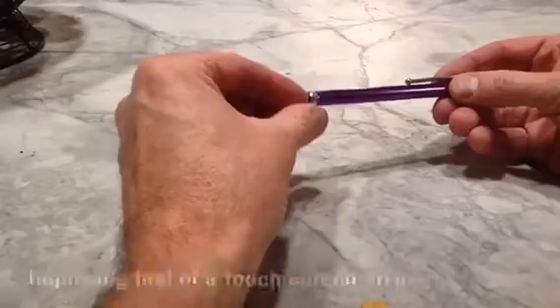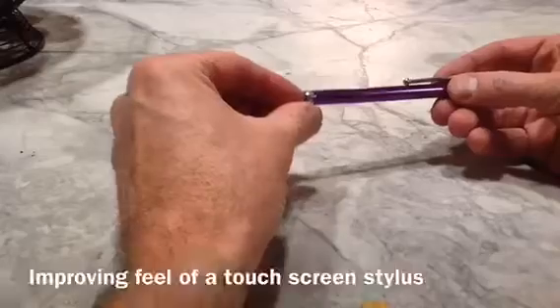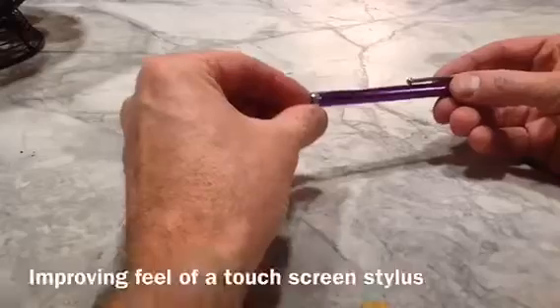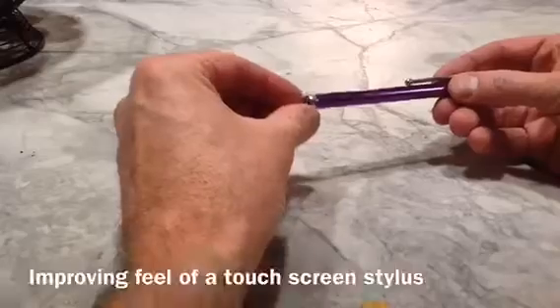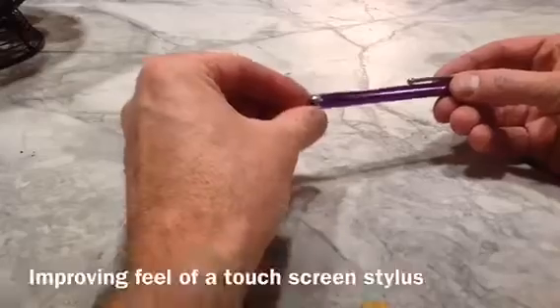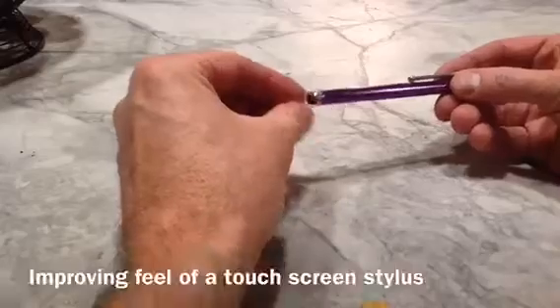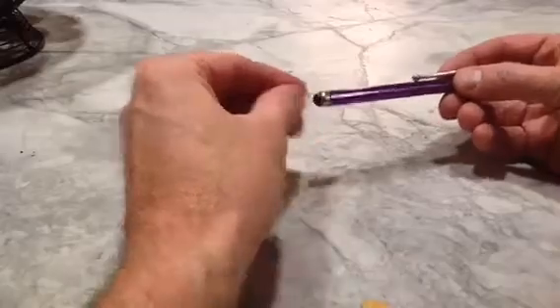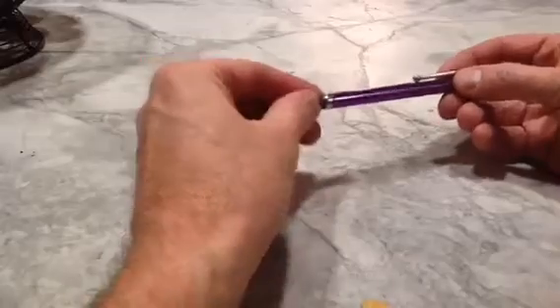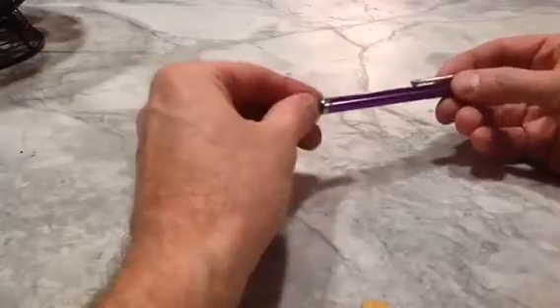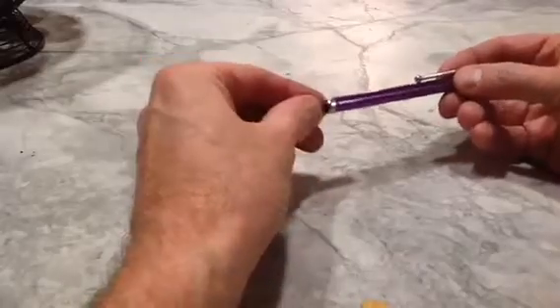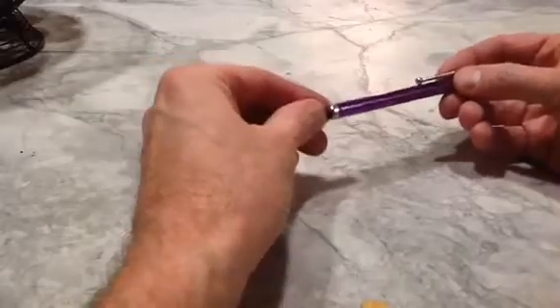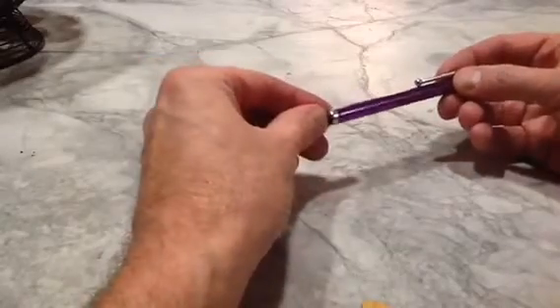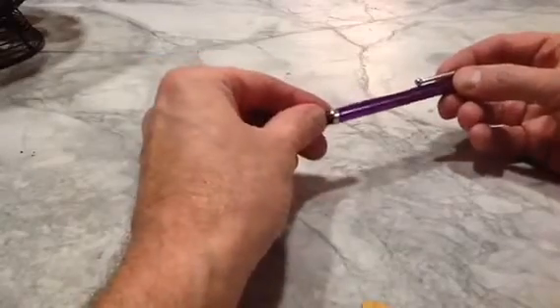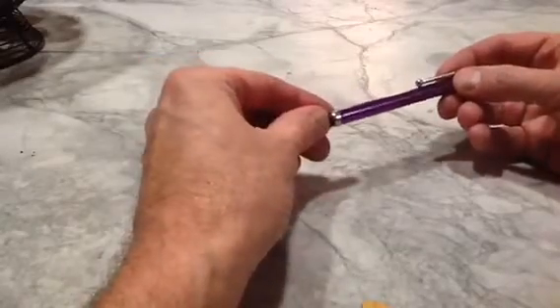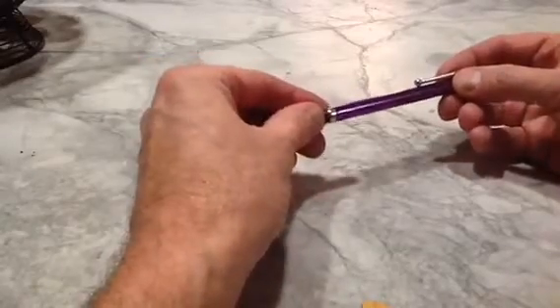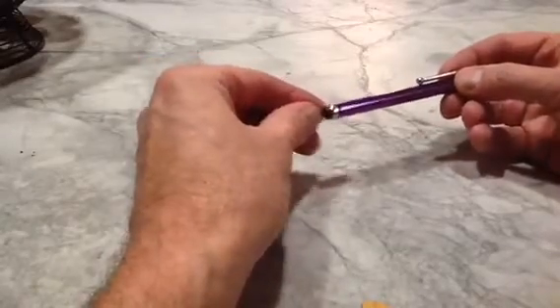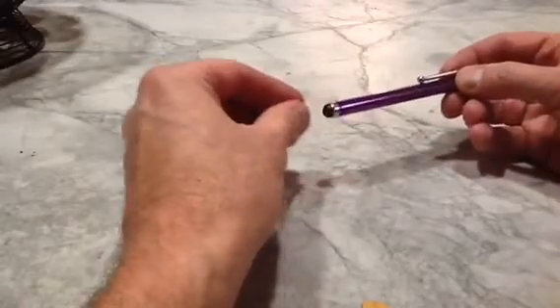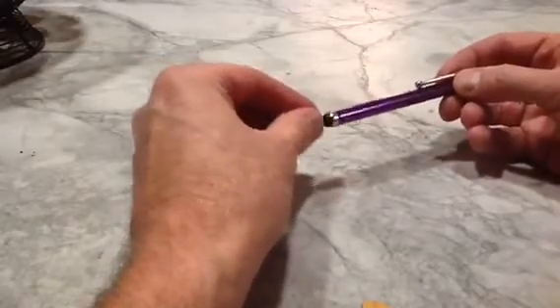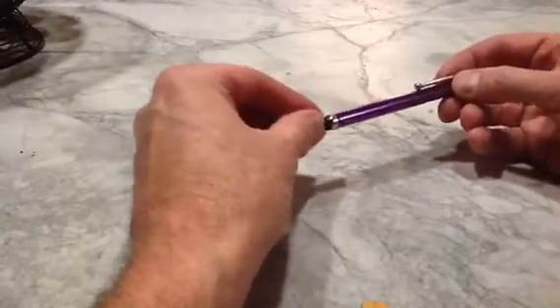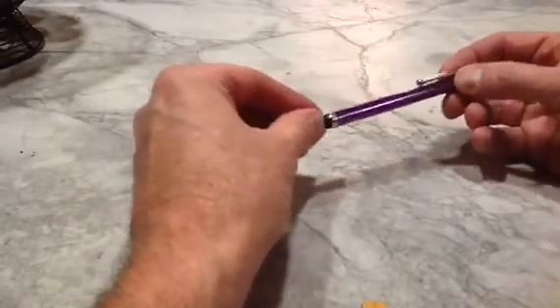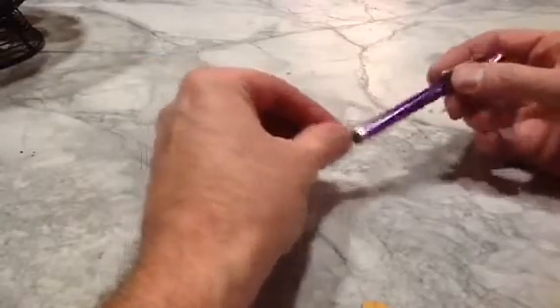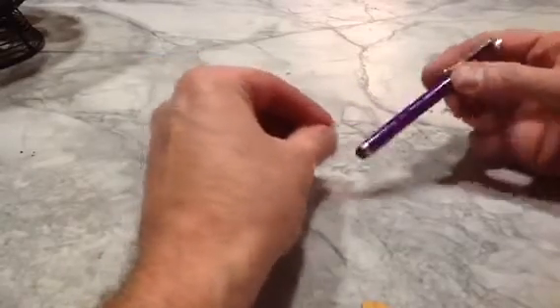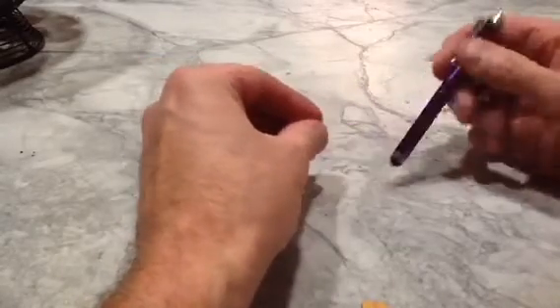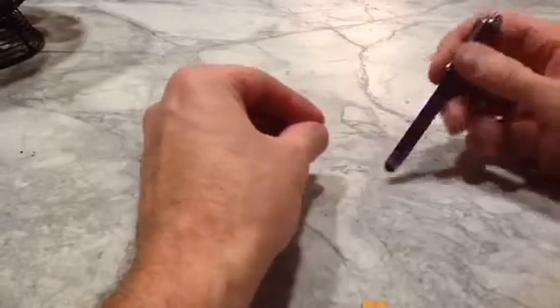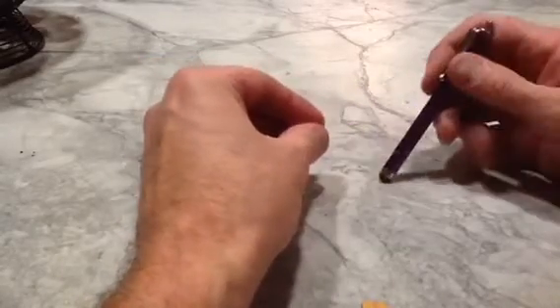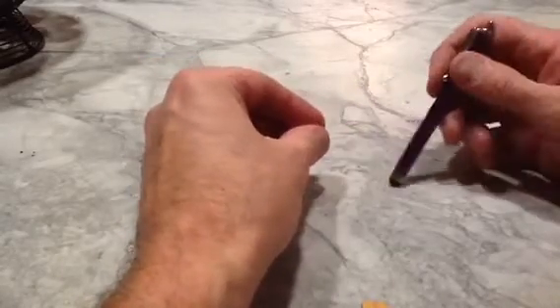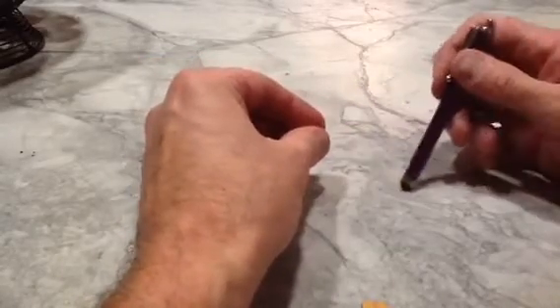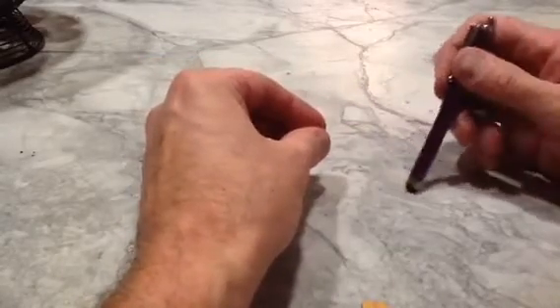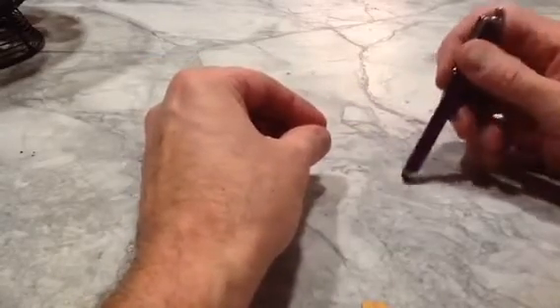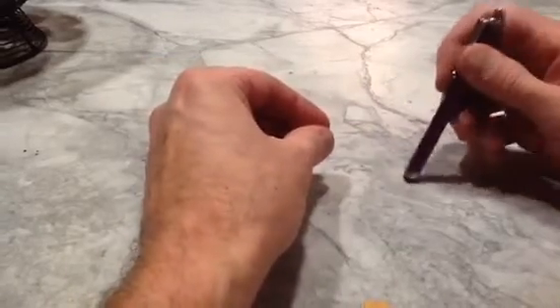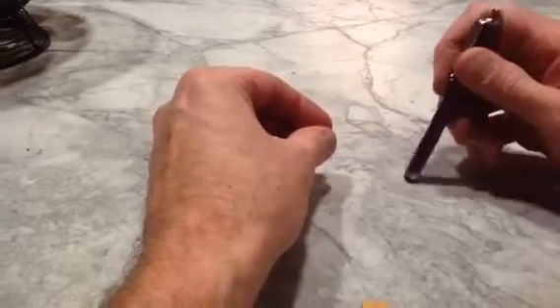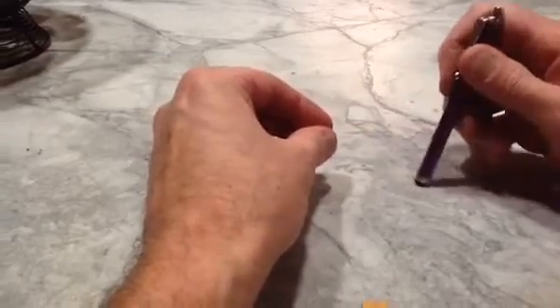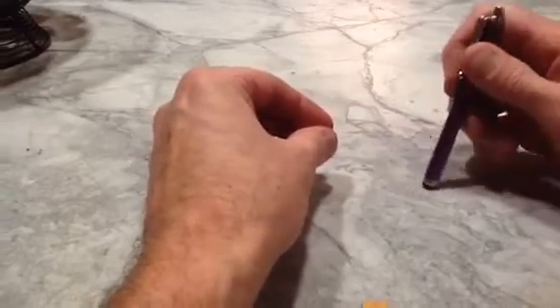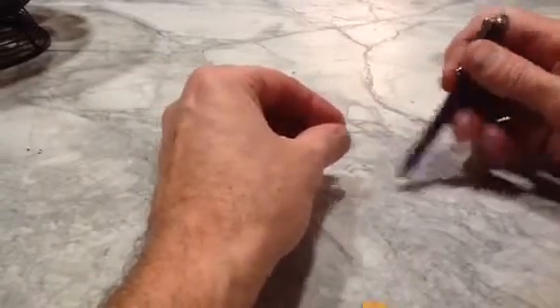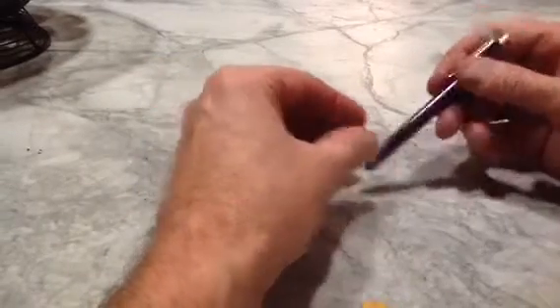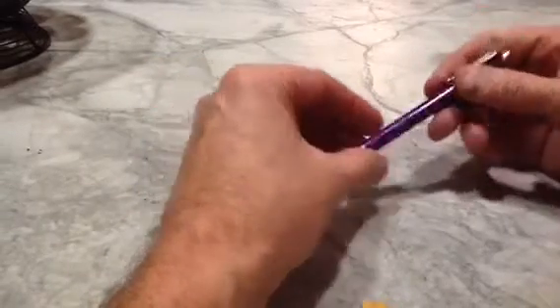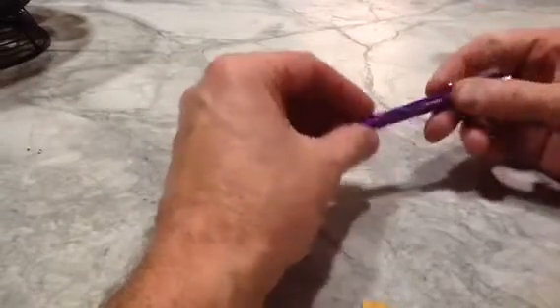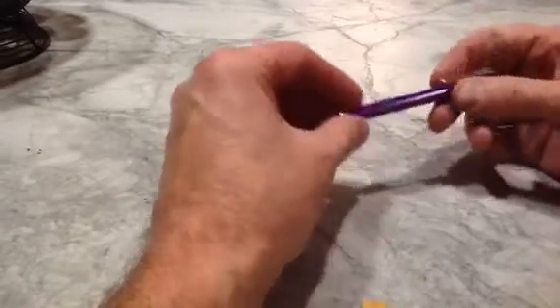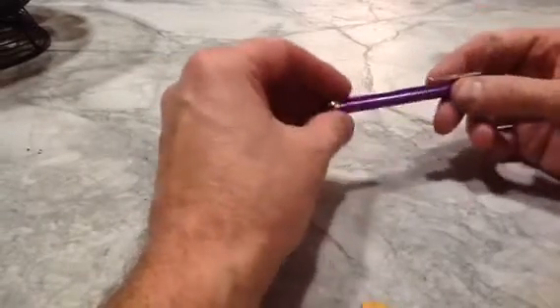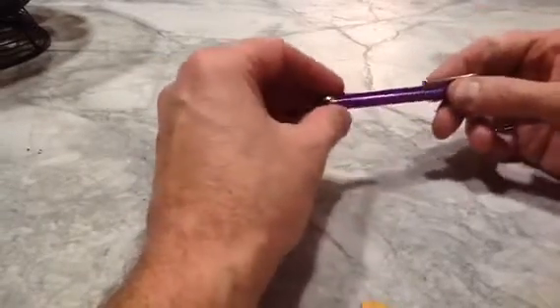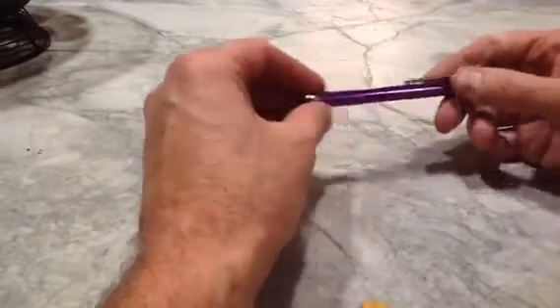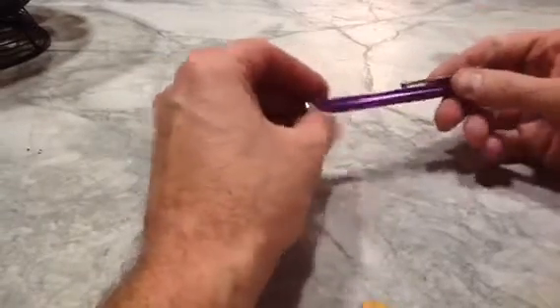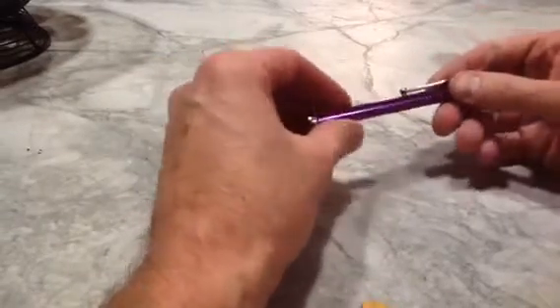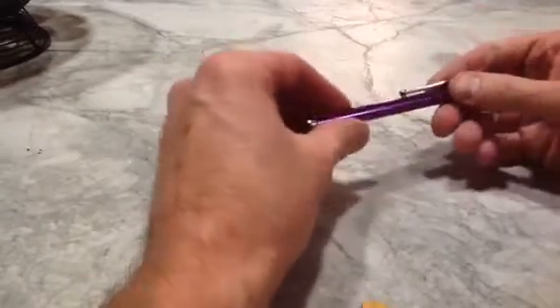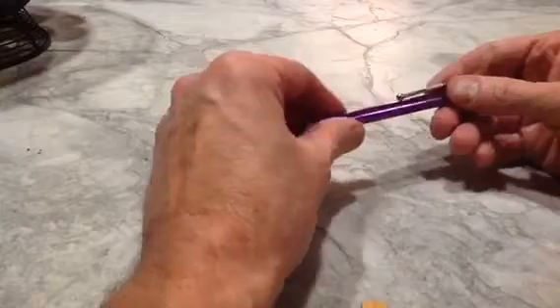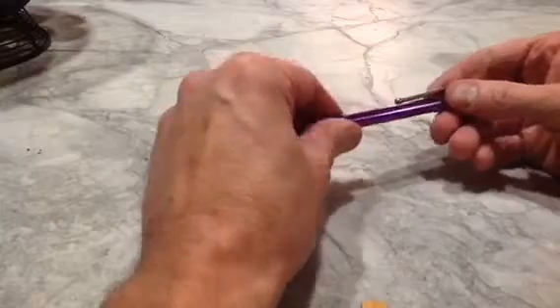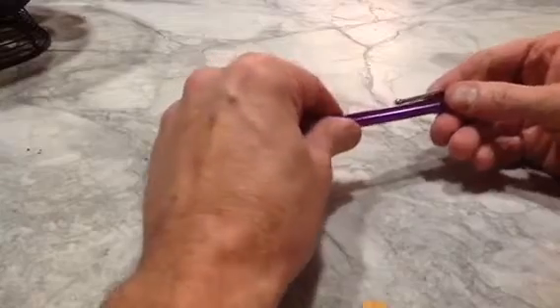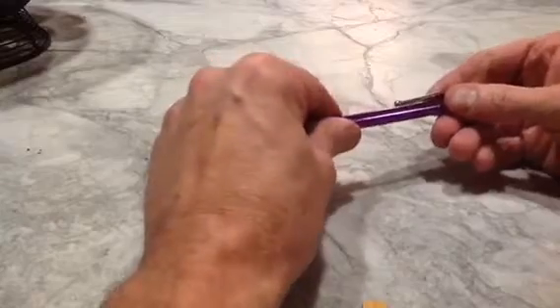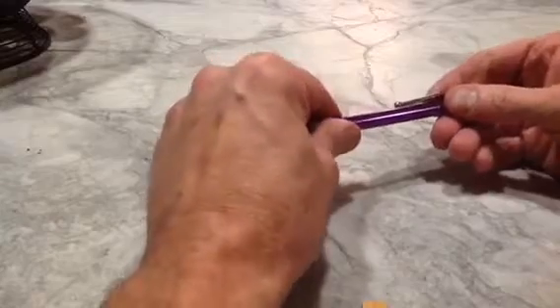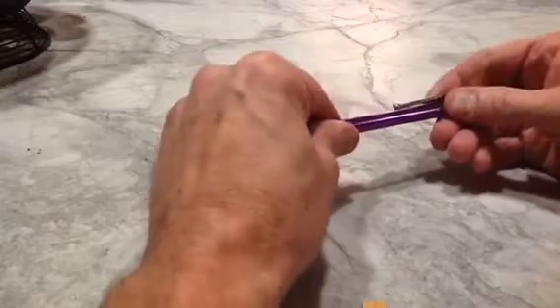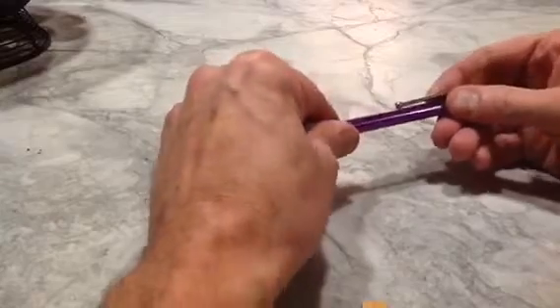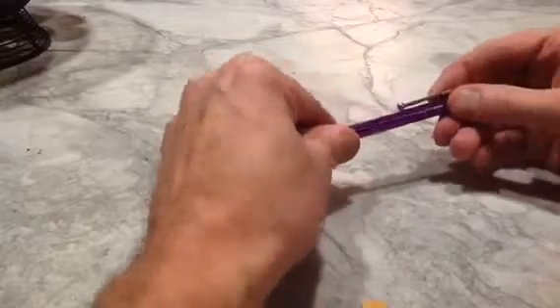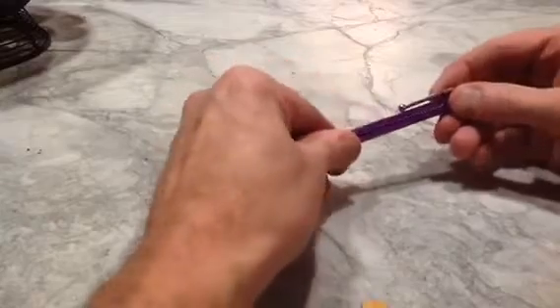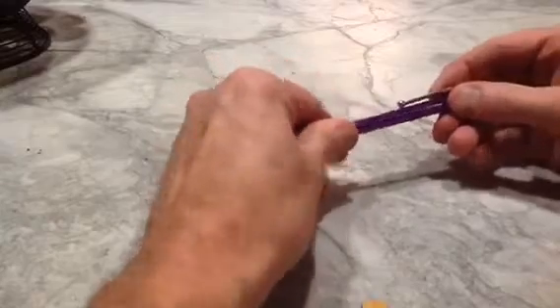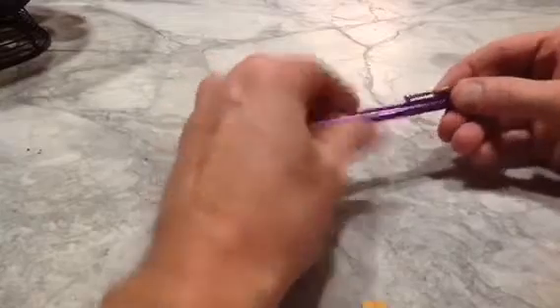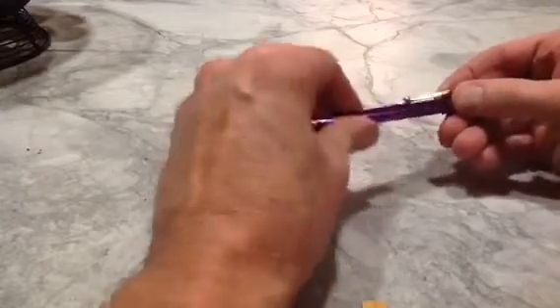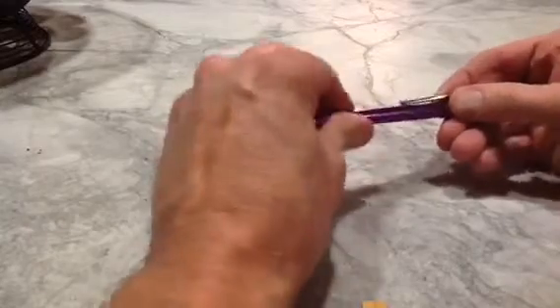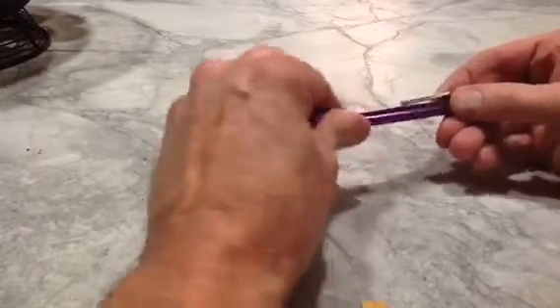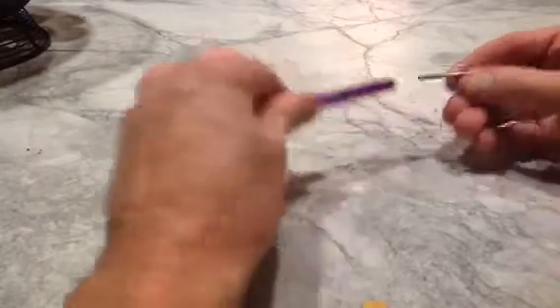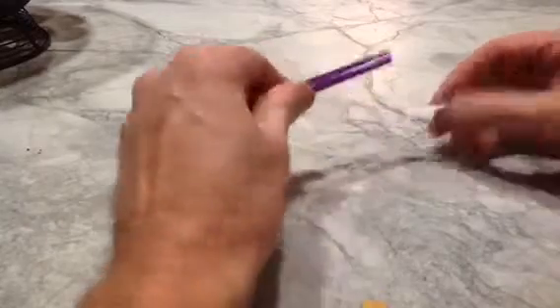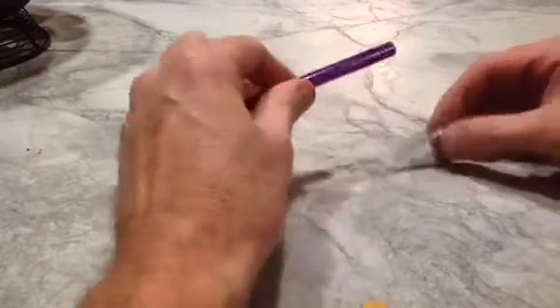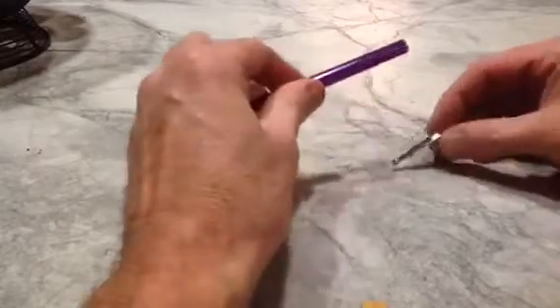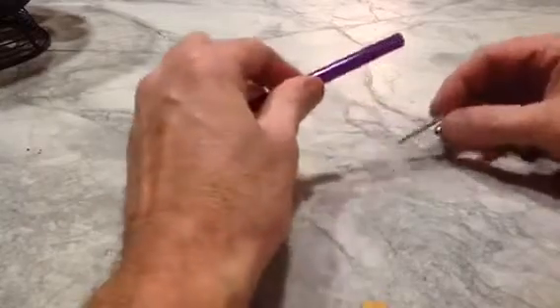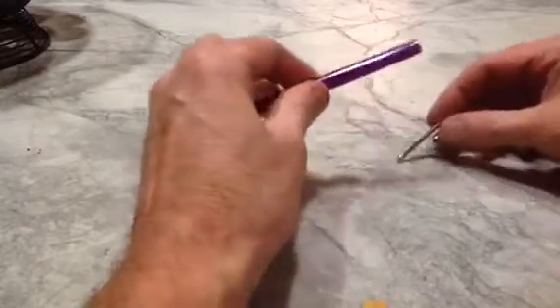As they come, the rubber tip is soft, and I find that it drags a bit when you try to write with it. But I did find a way to quickly fix it.